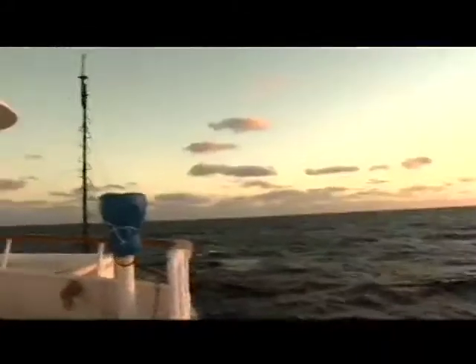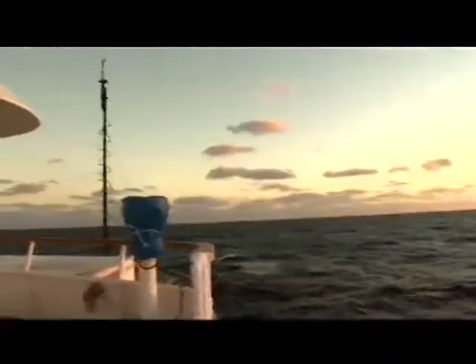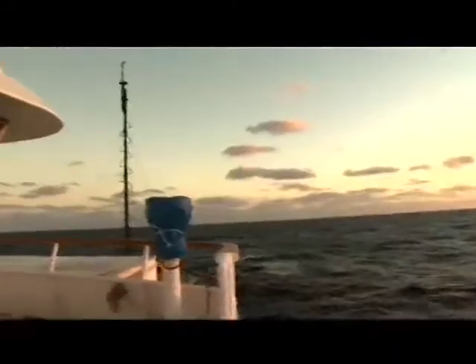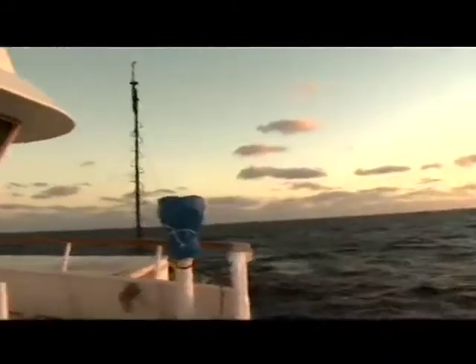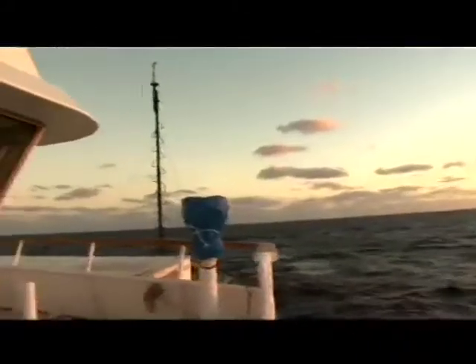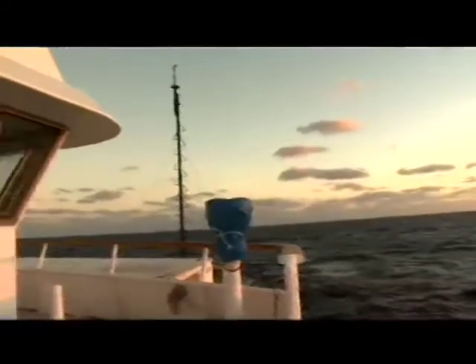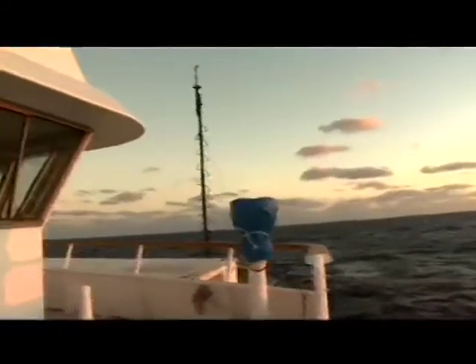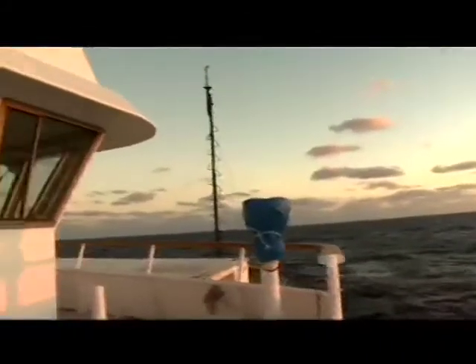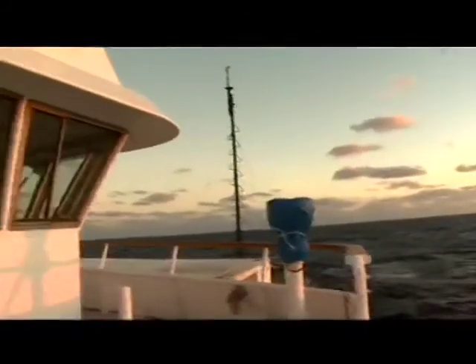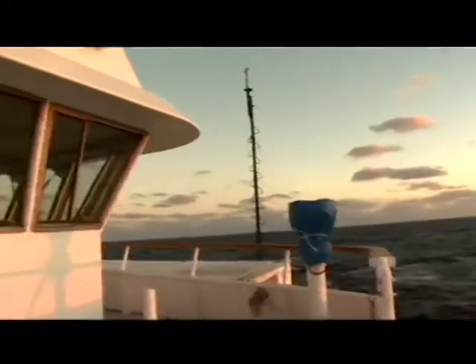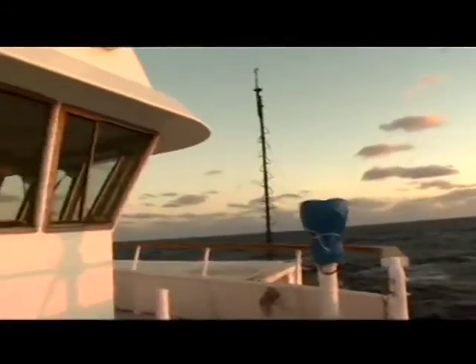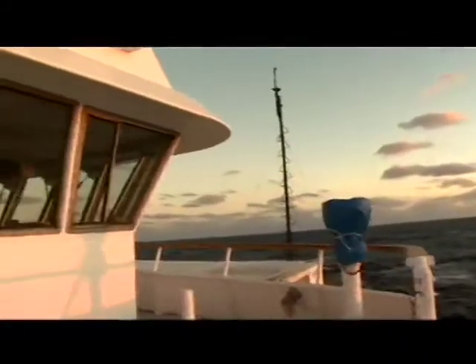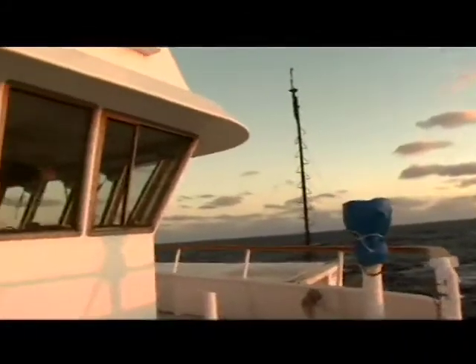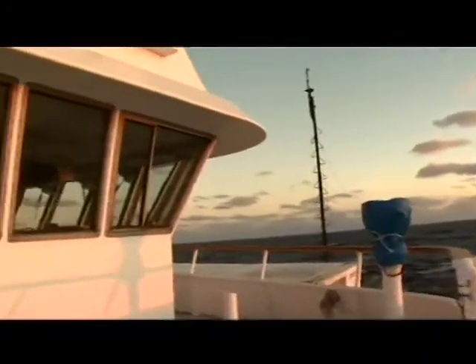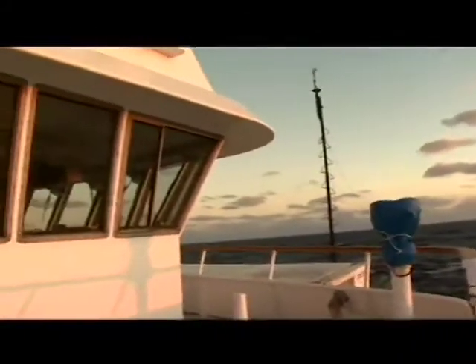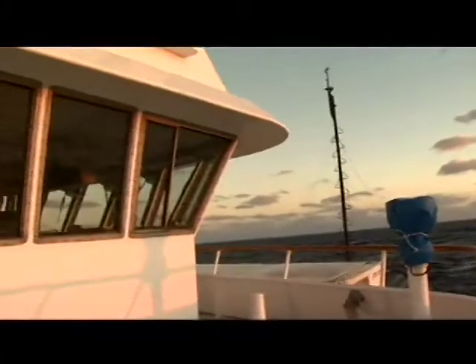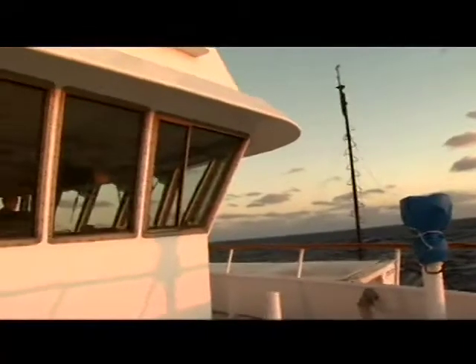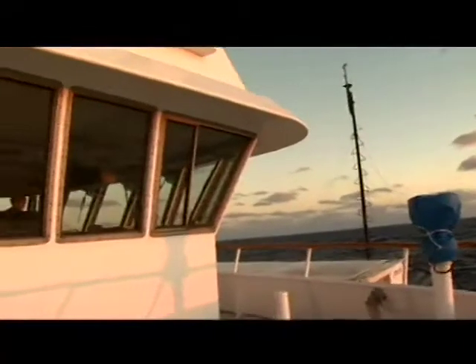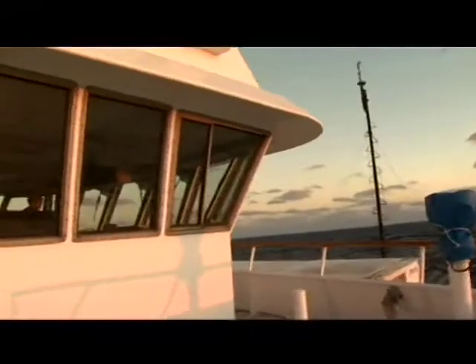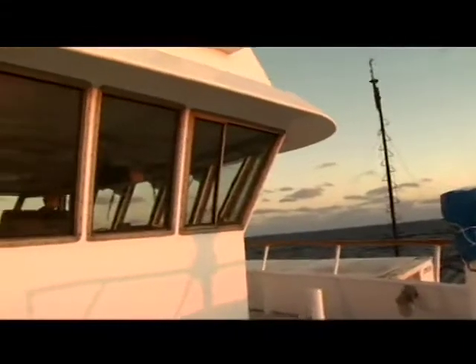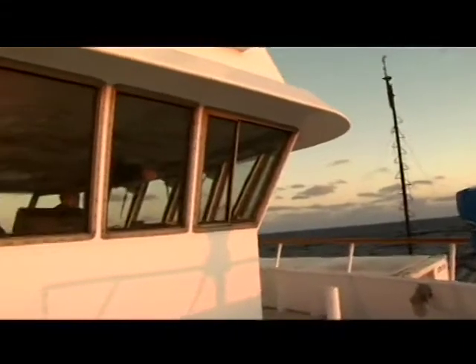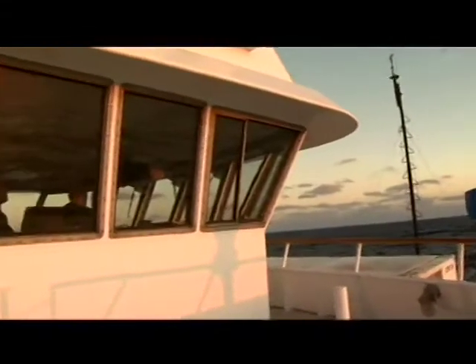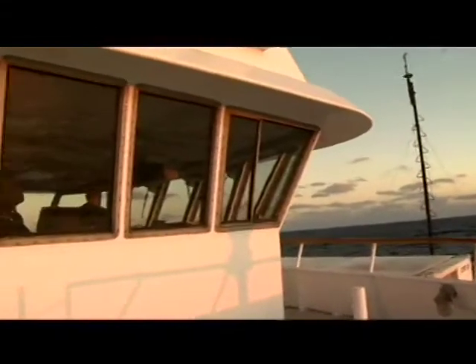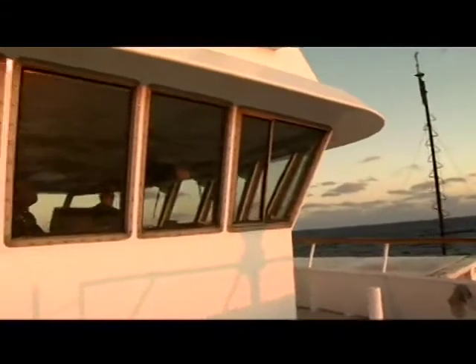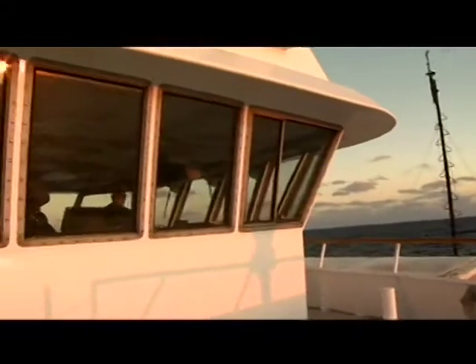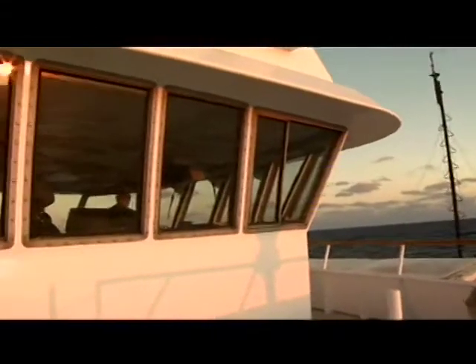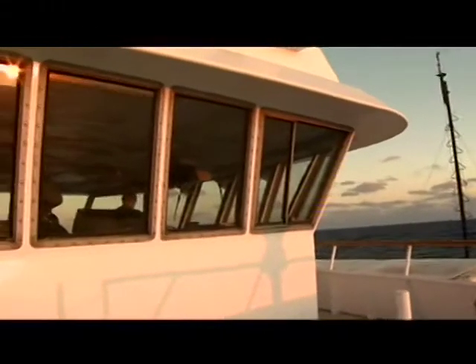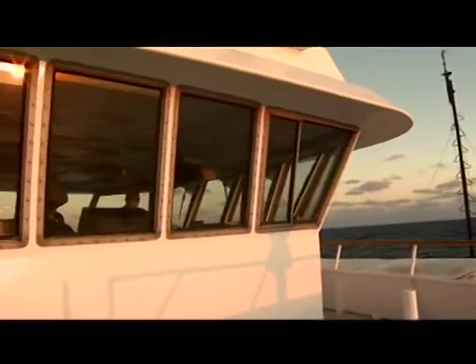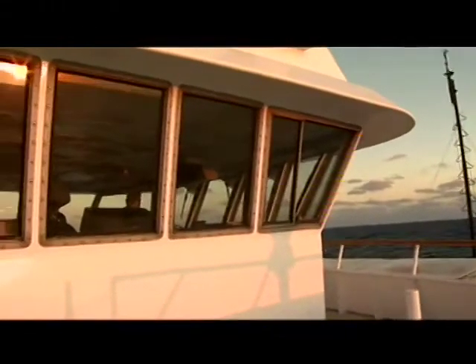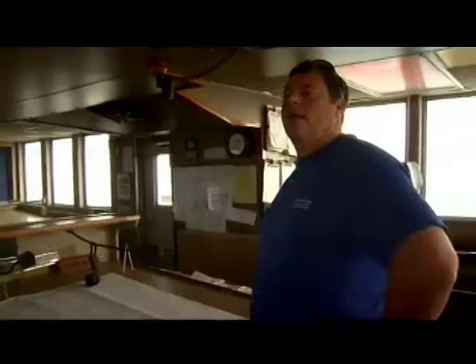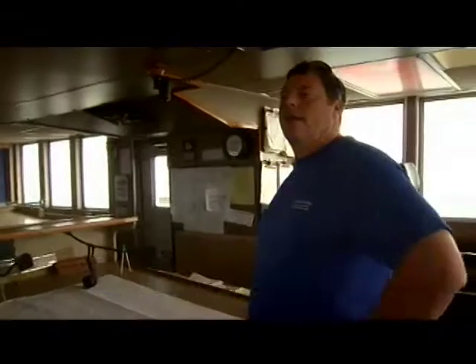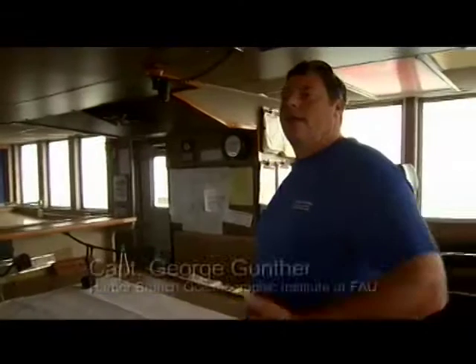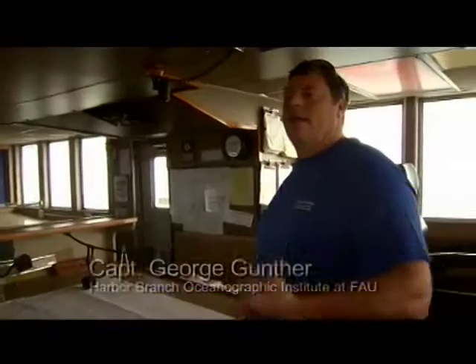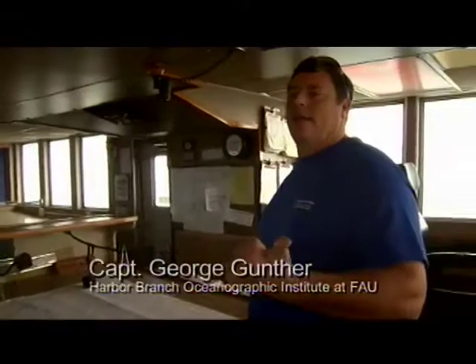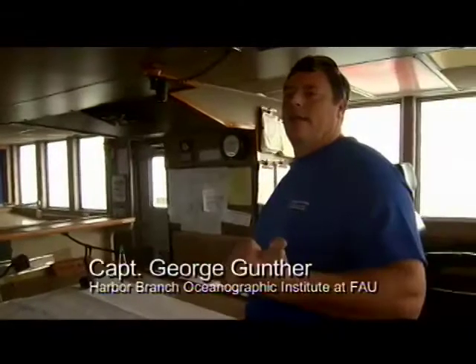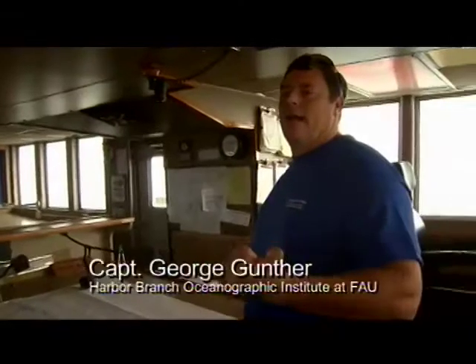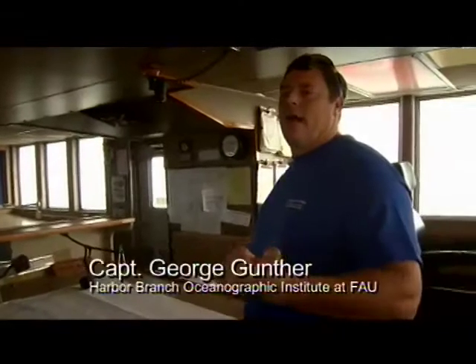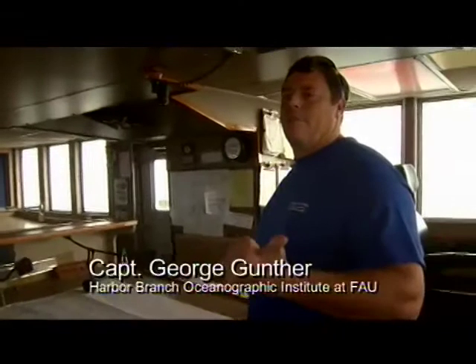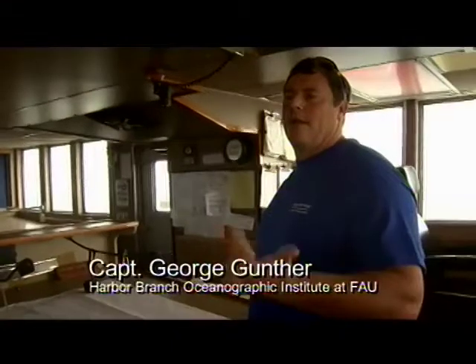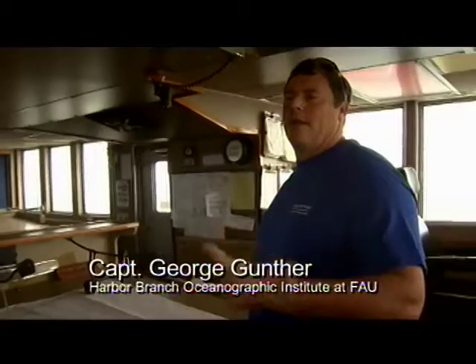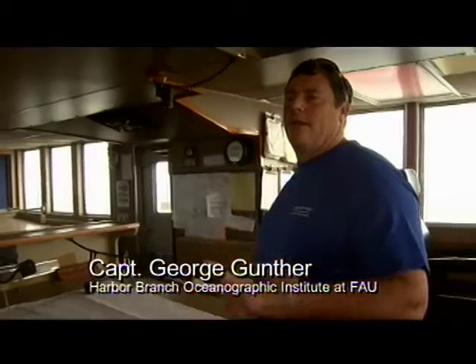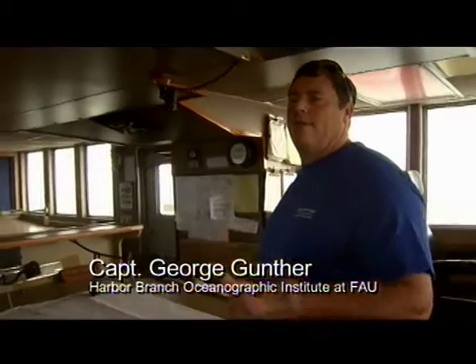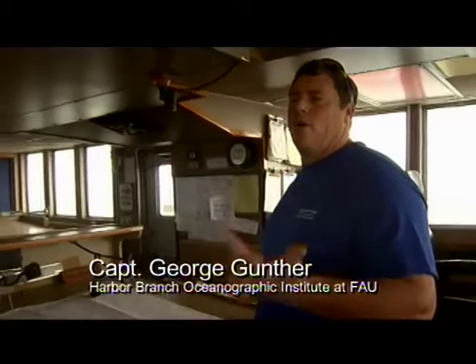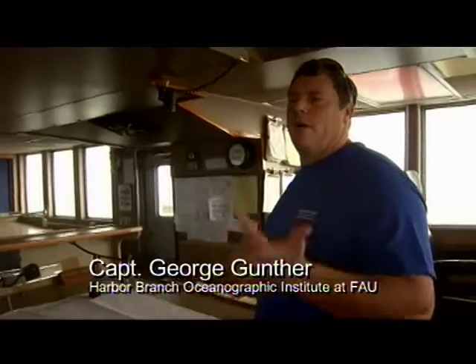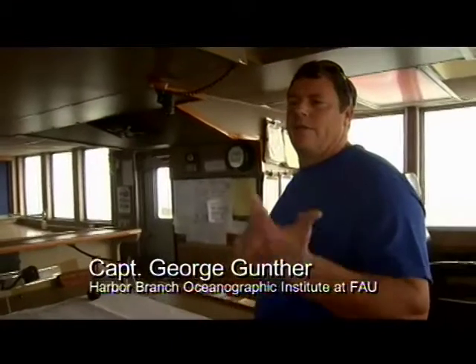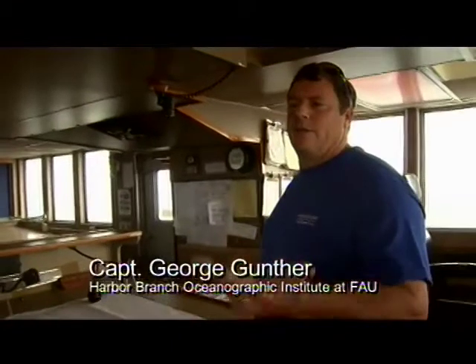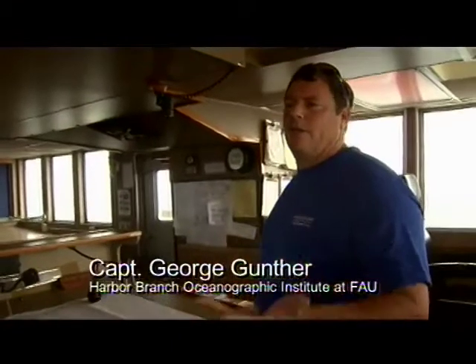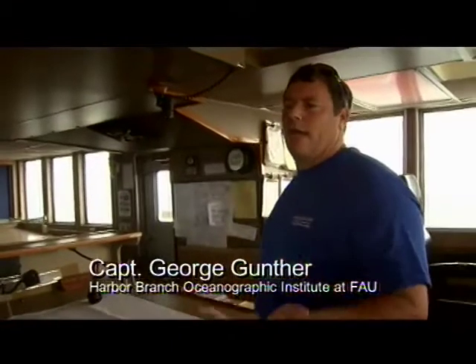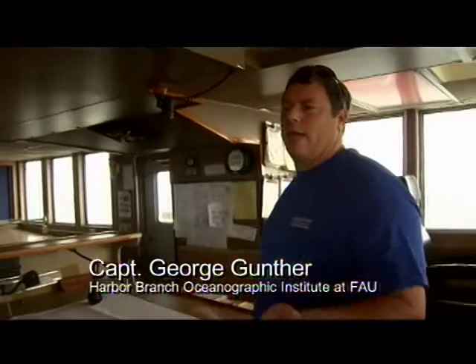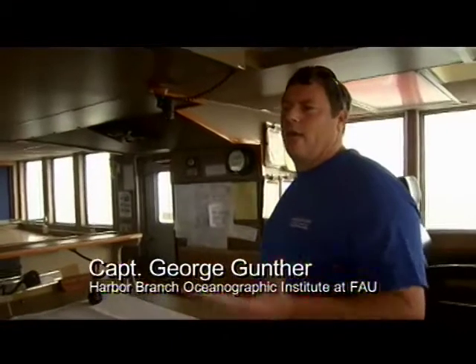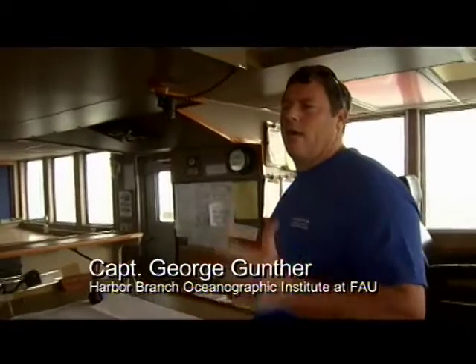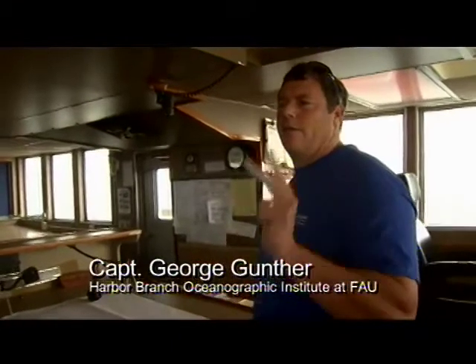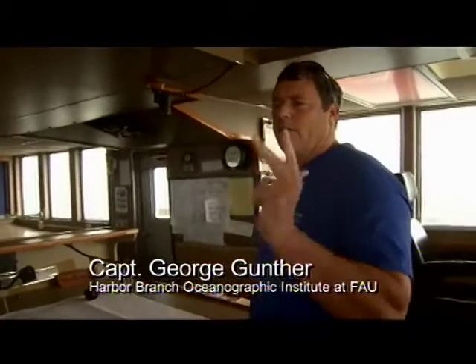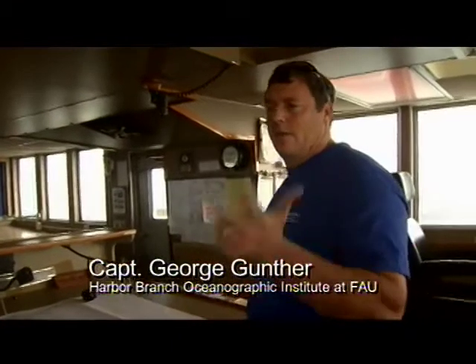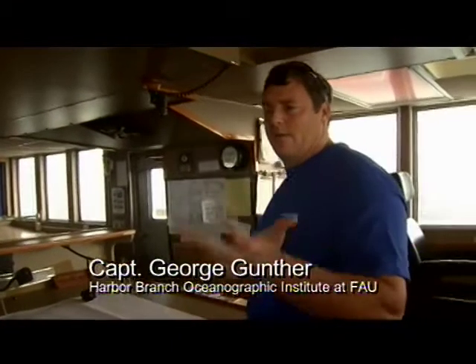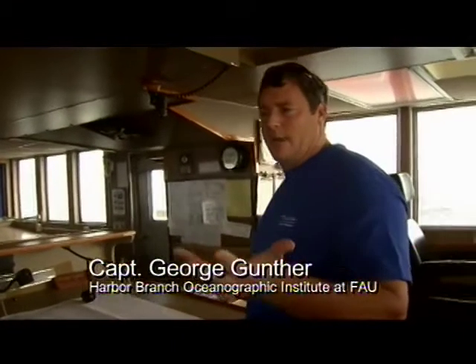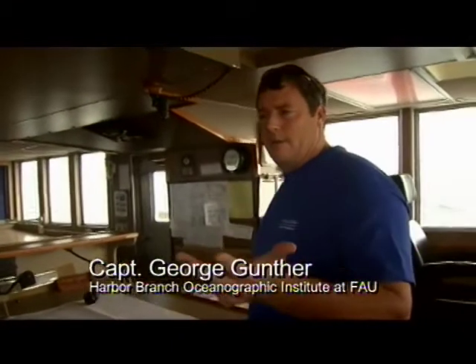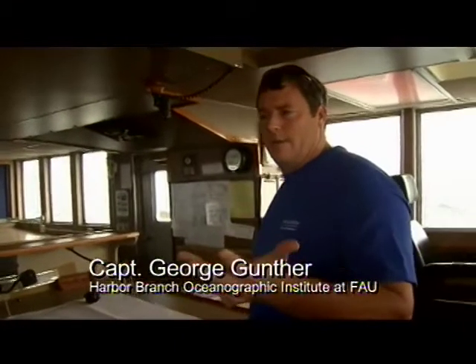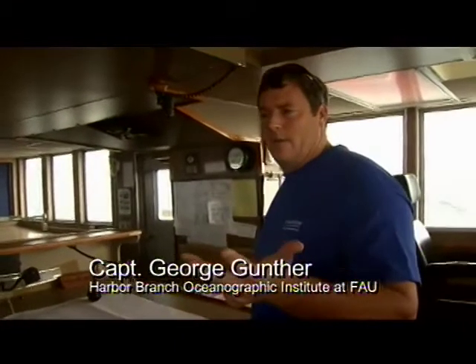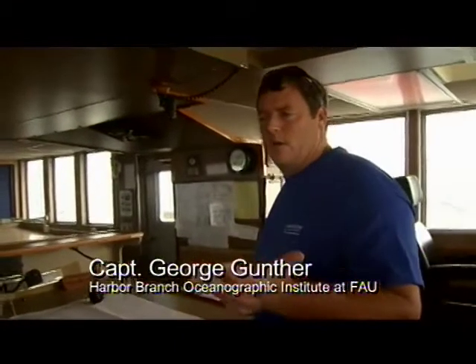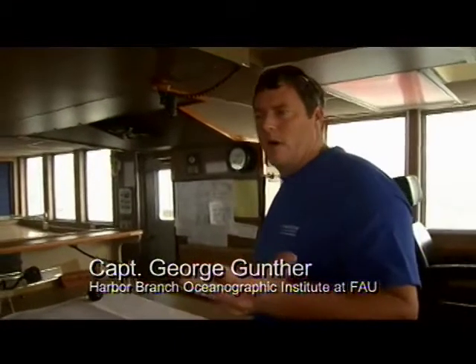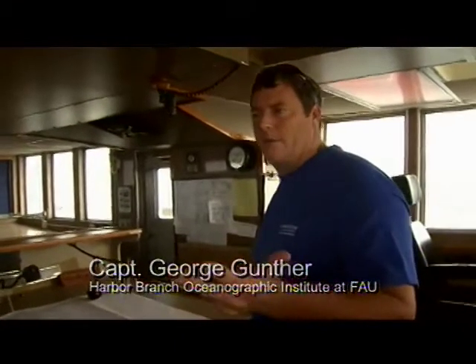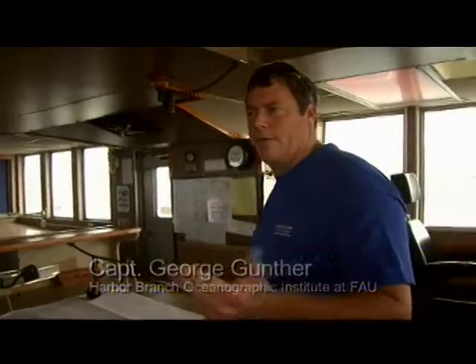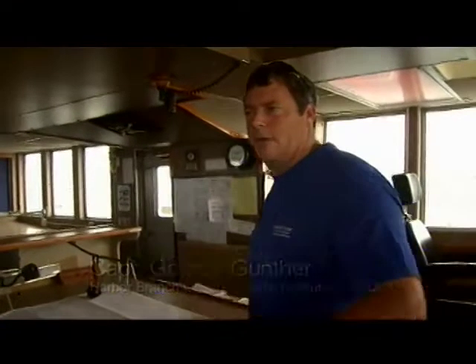Typically on most ships you'll have a captain, chief officer, second officer, and sometimes third officer.